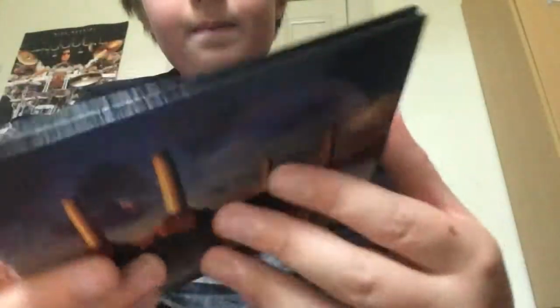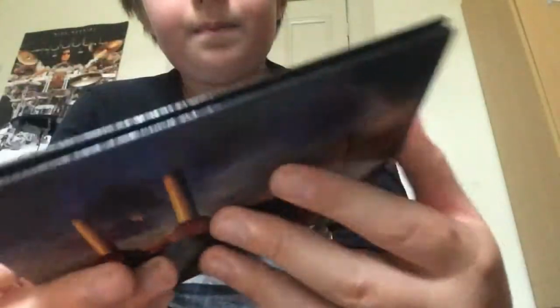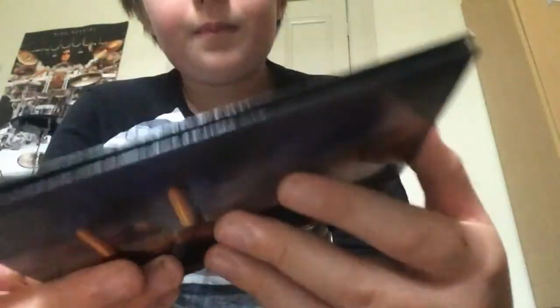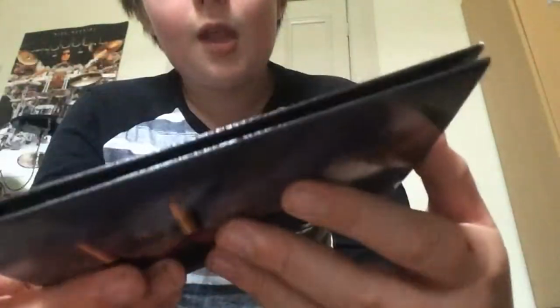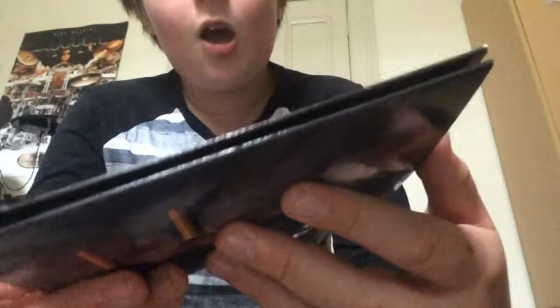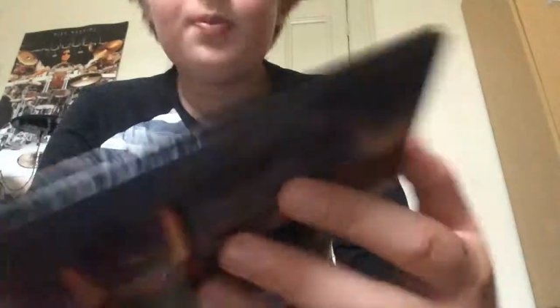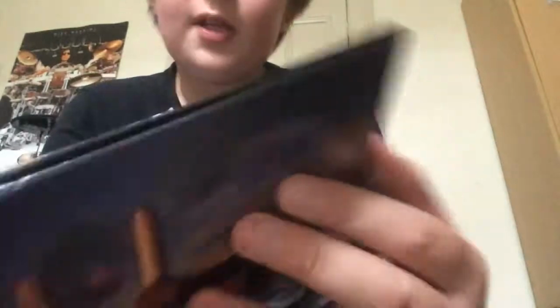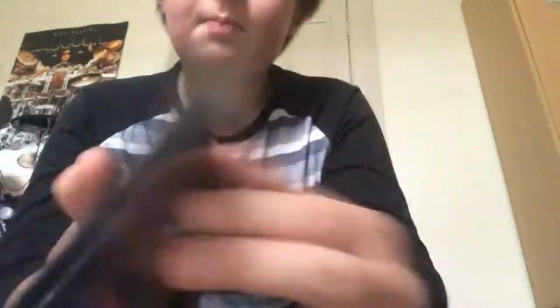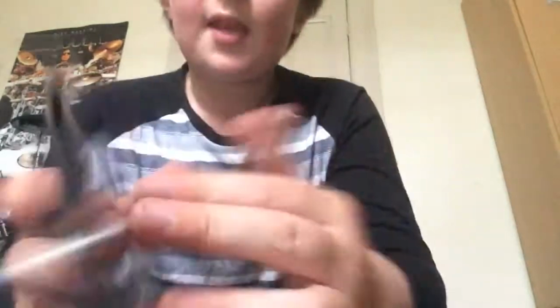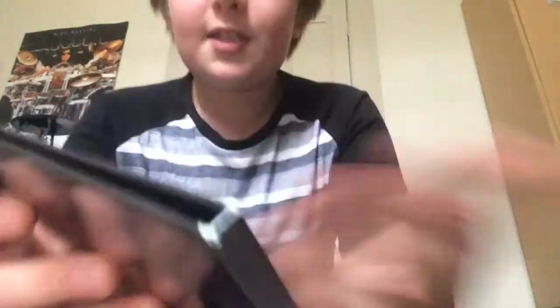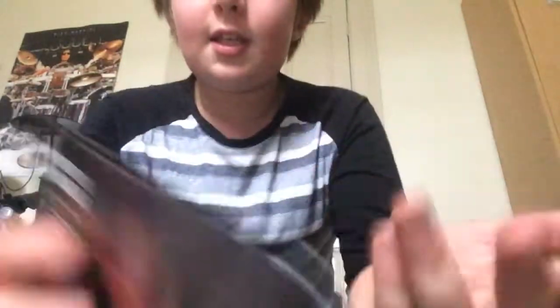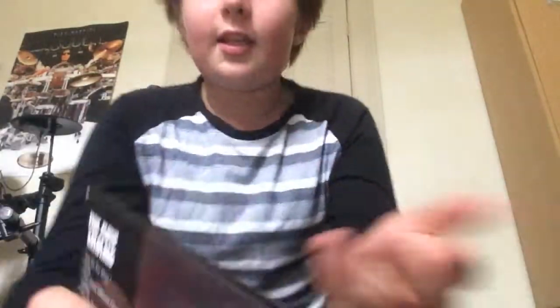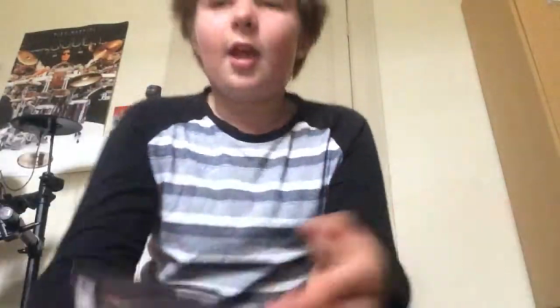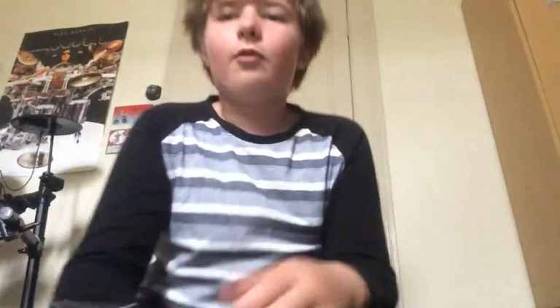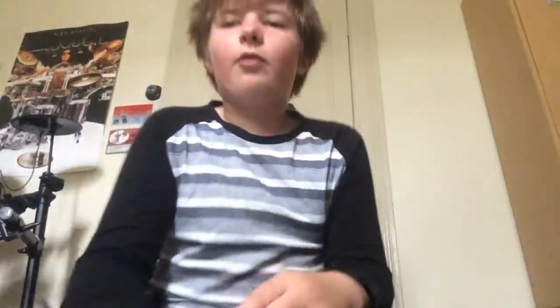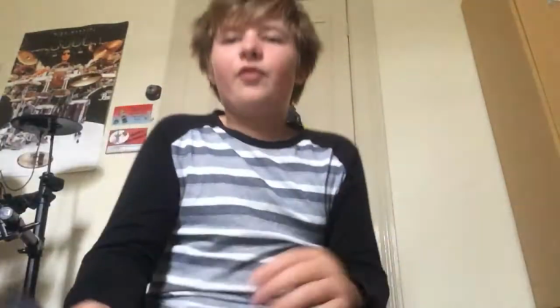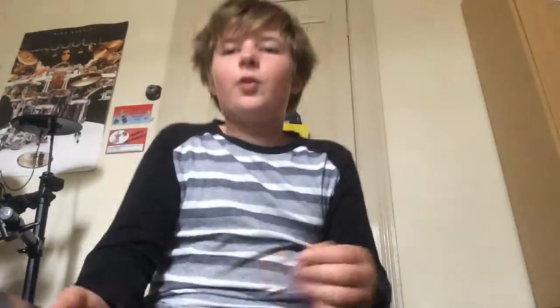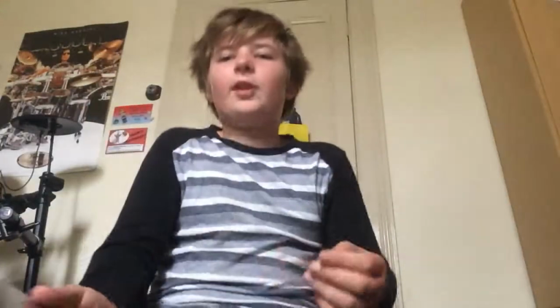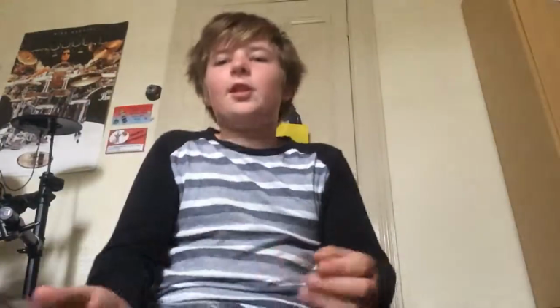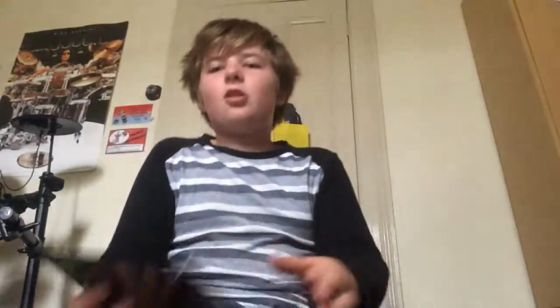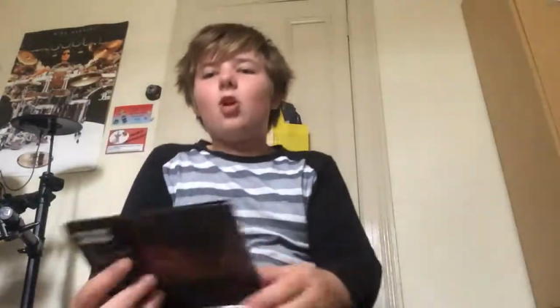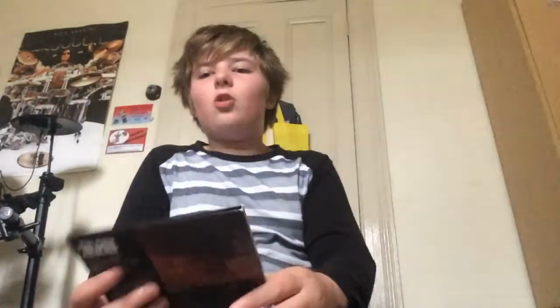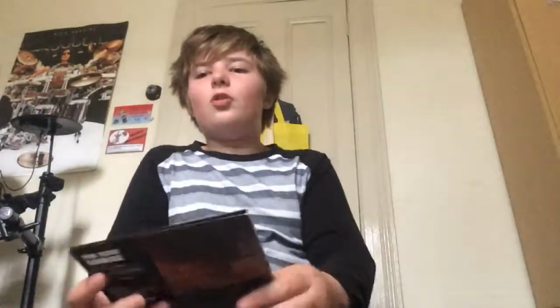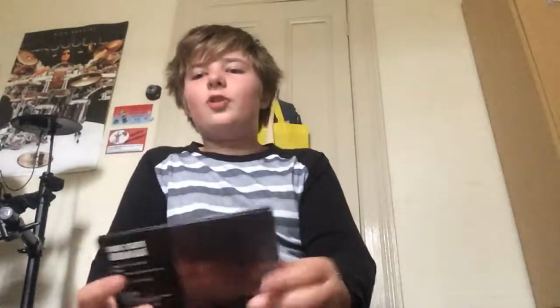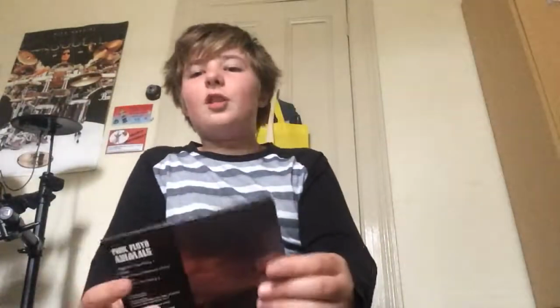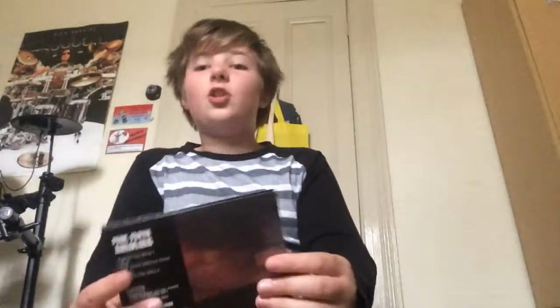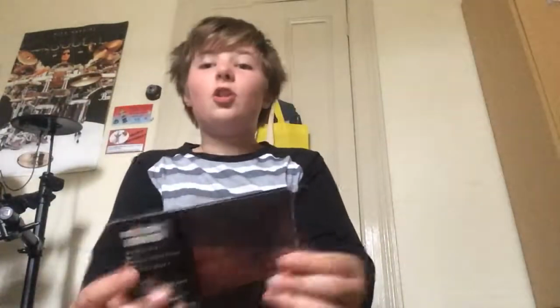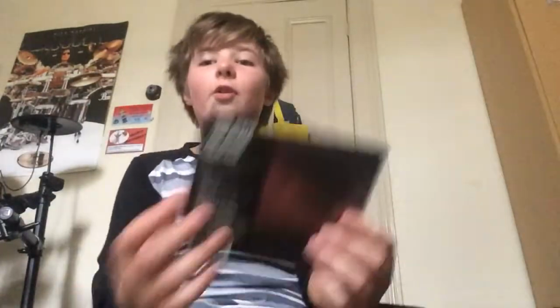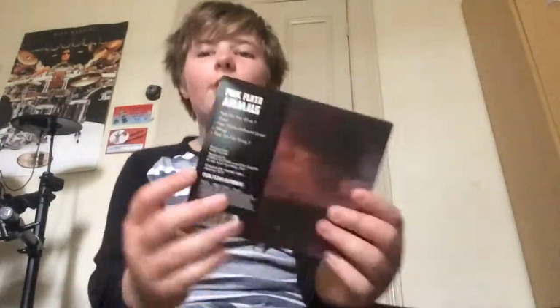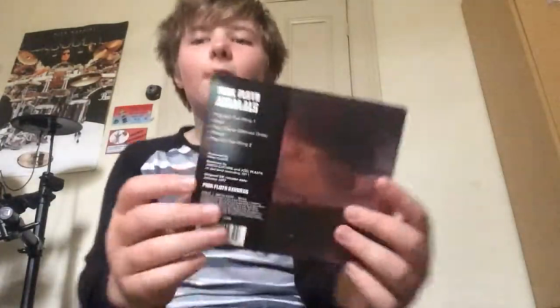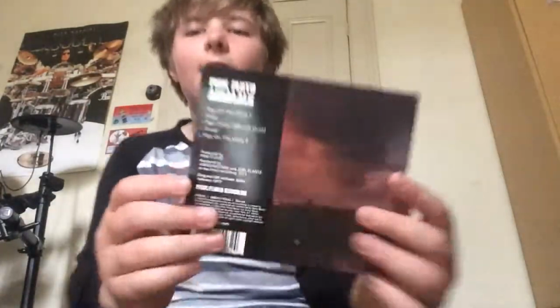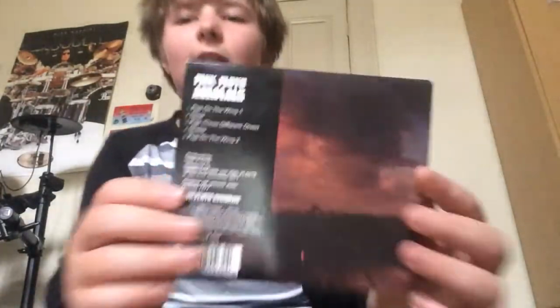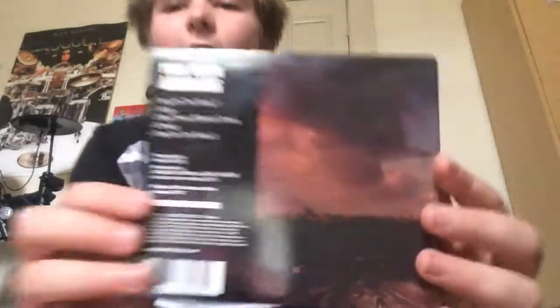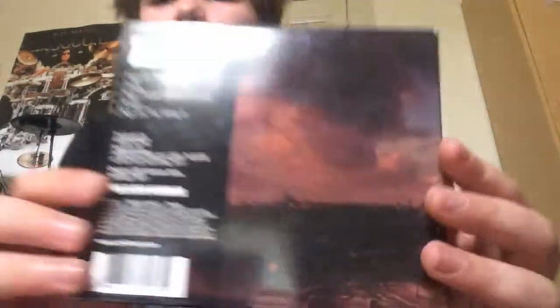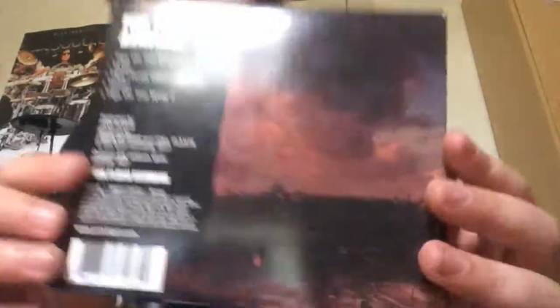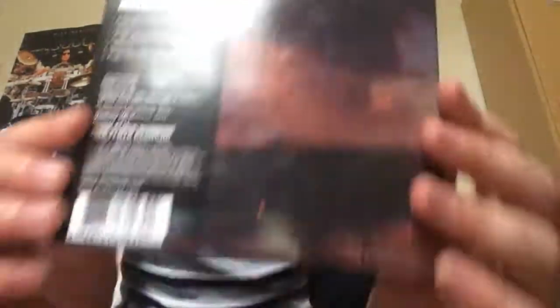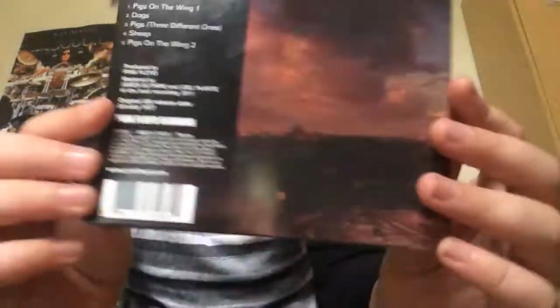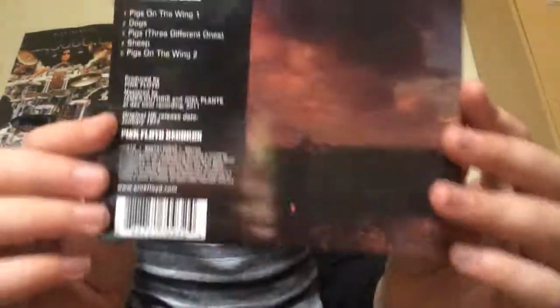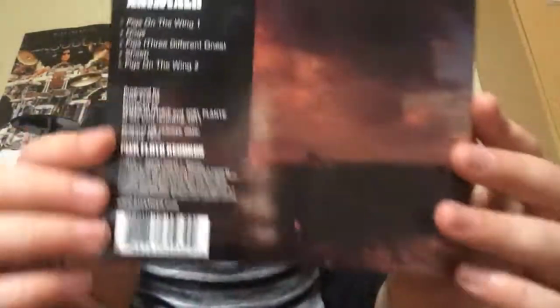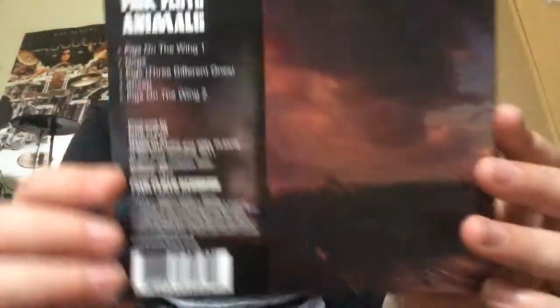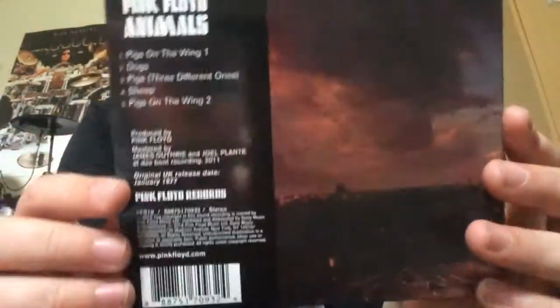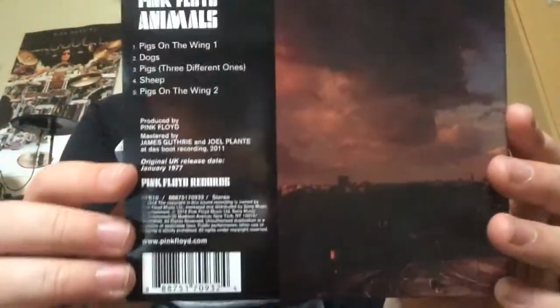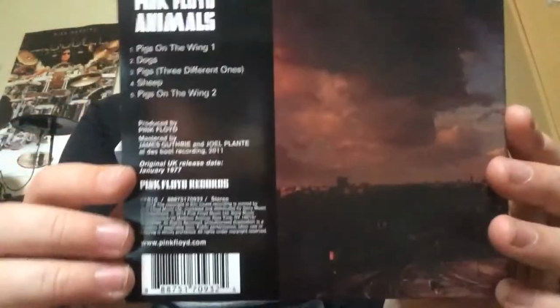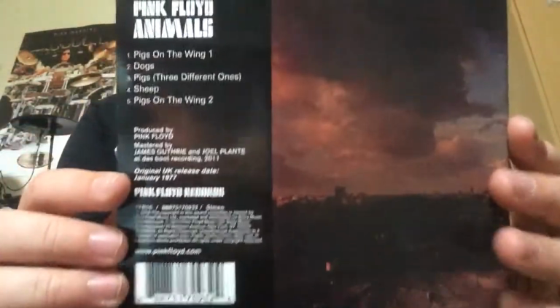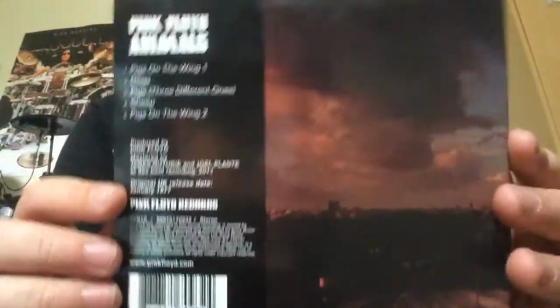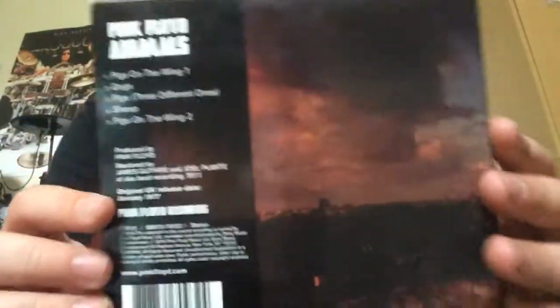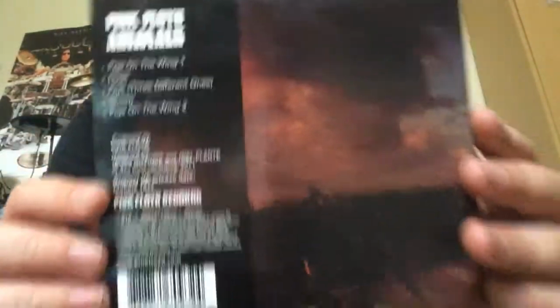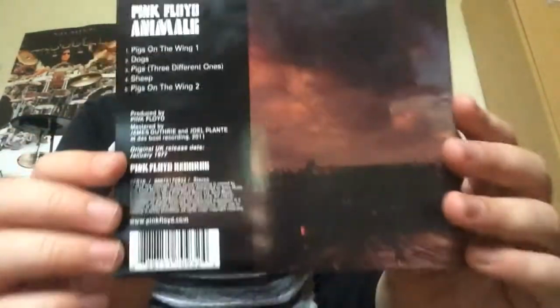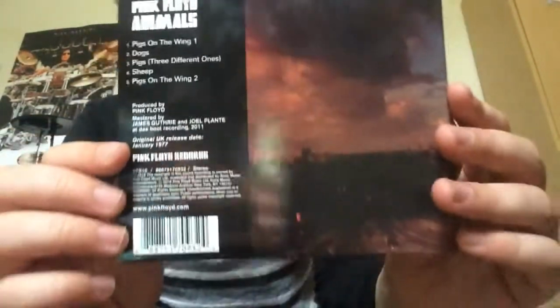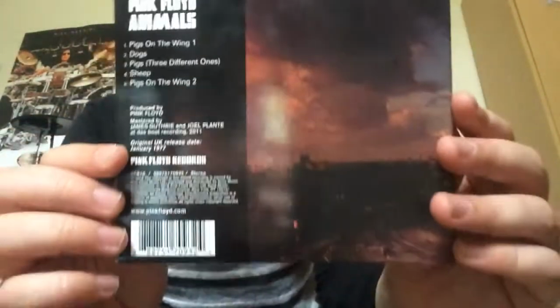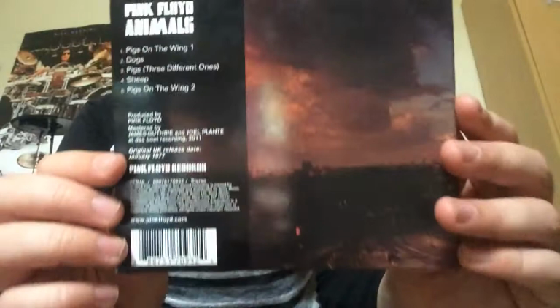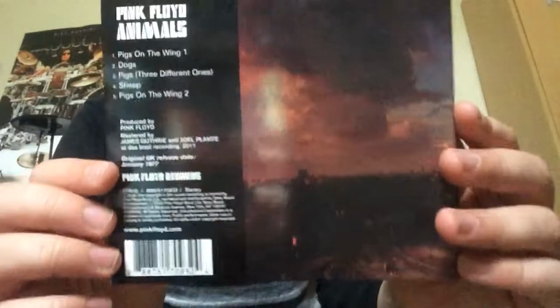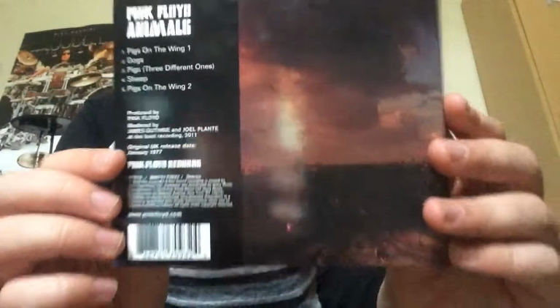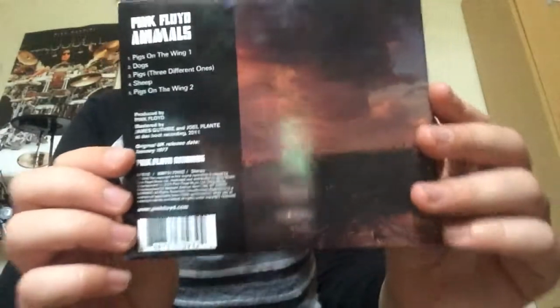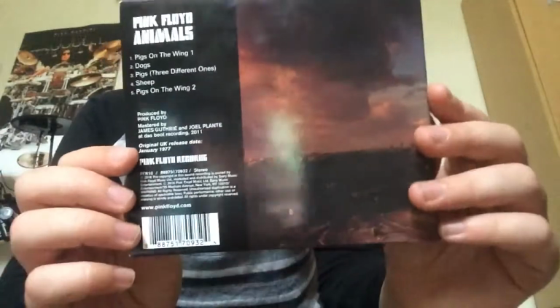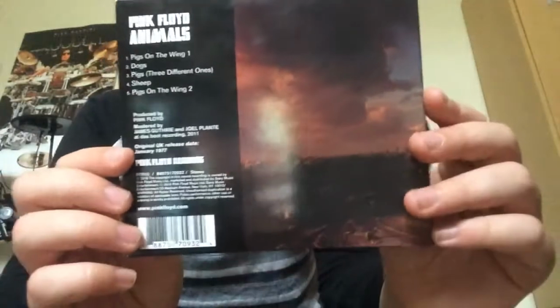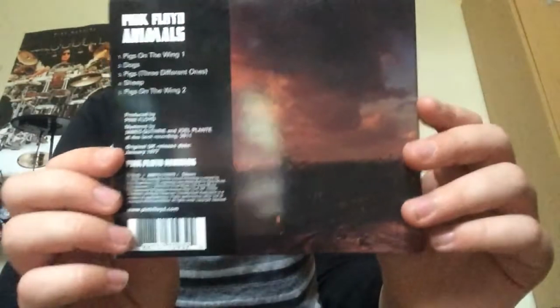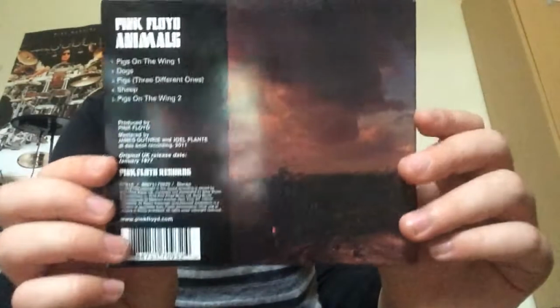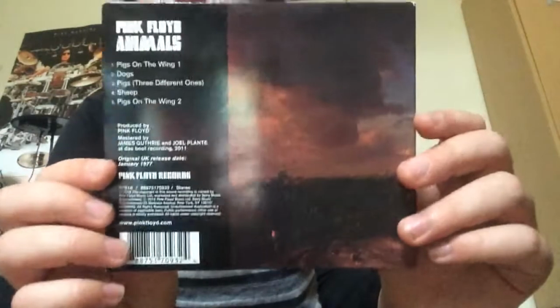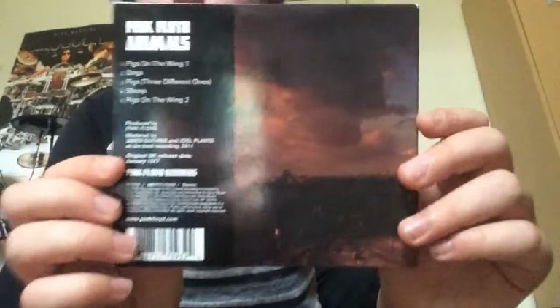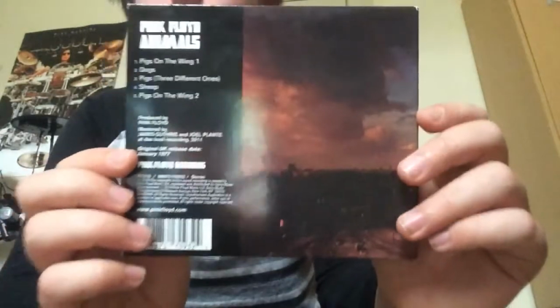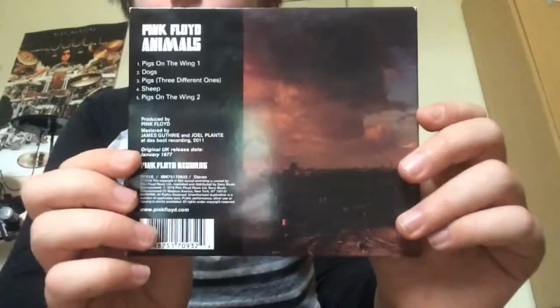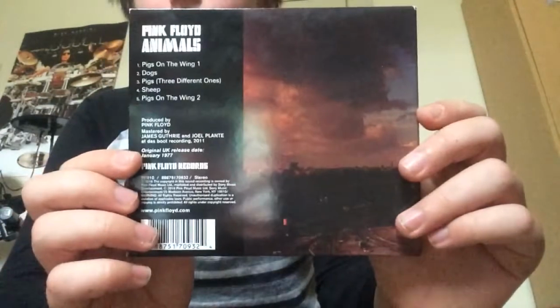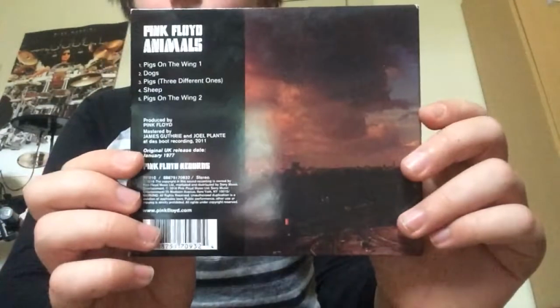I'll basically be reviewing the songs and showing you what's in there. There's also the back cover which looks cool.